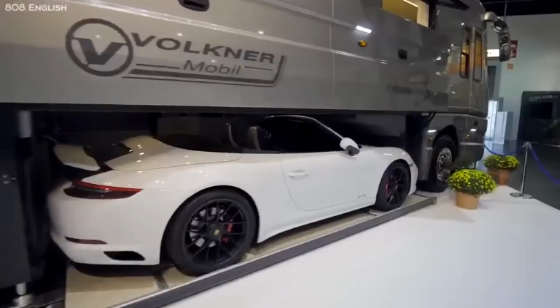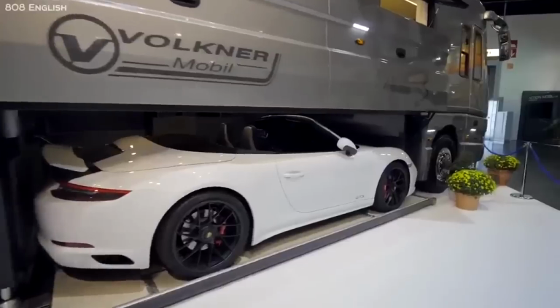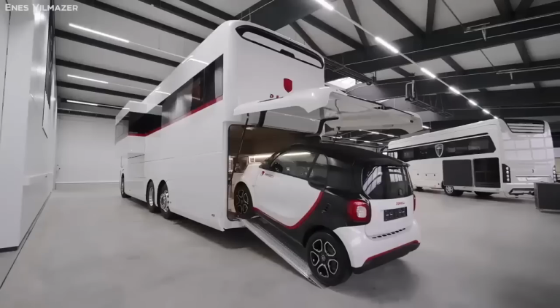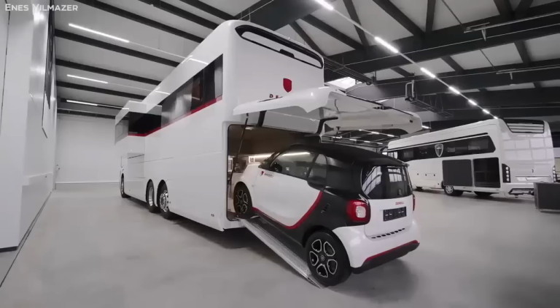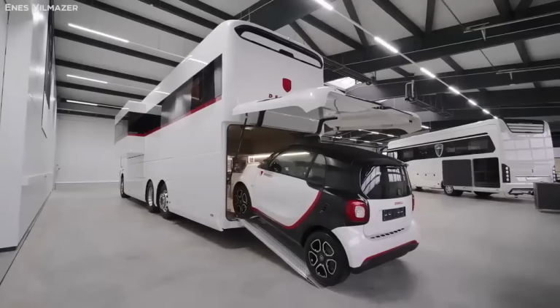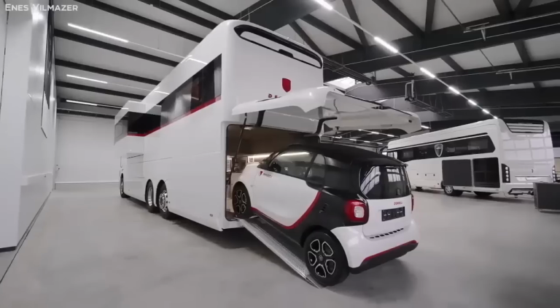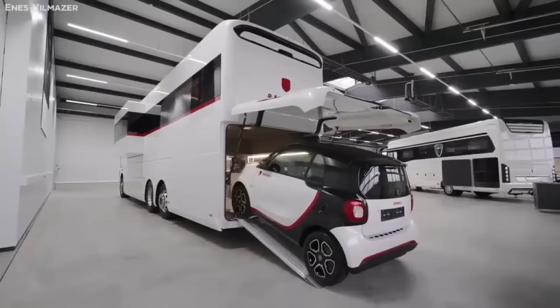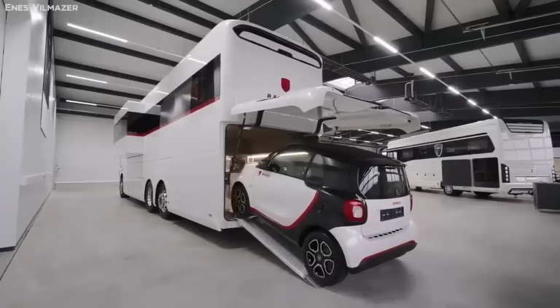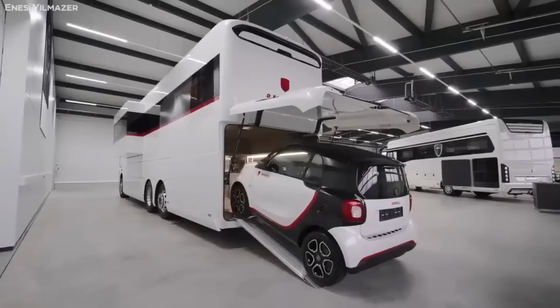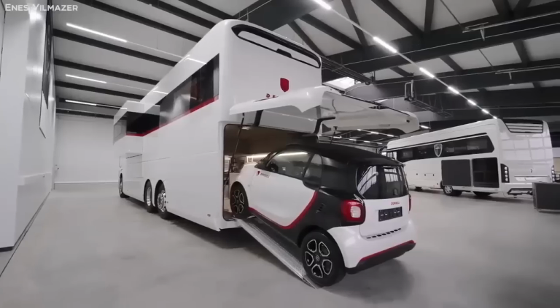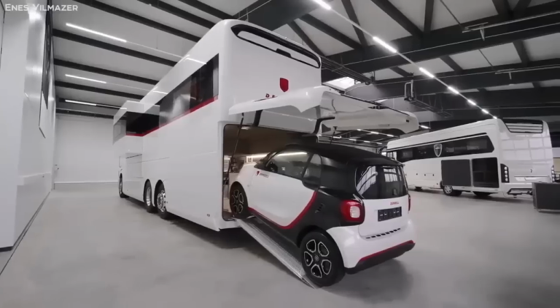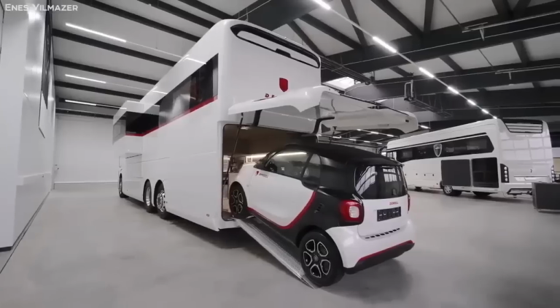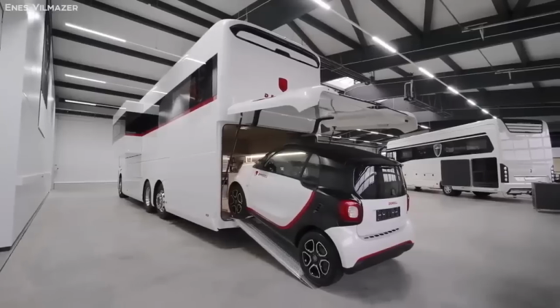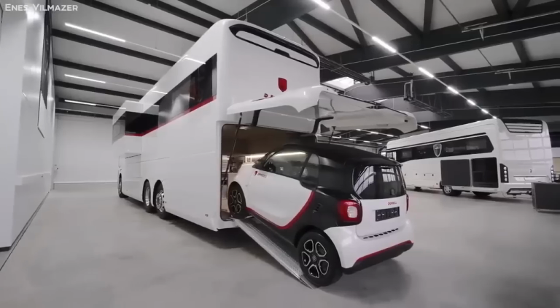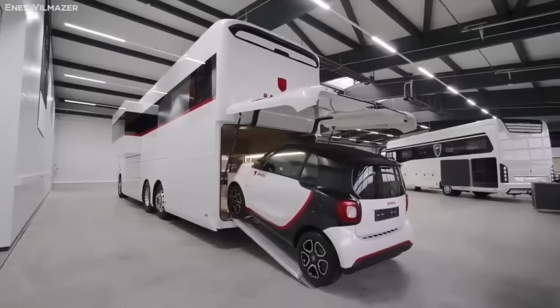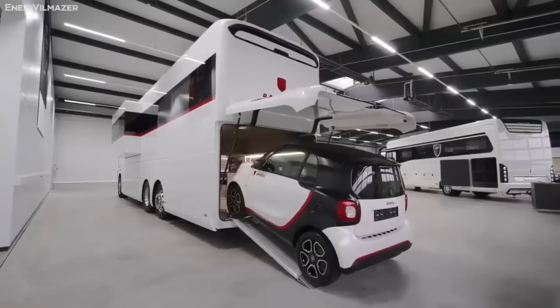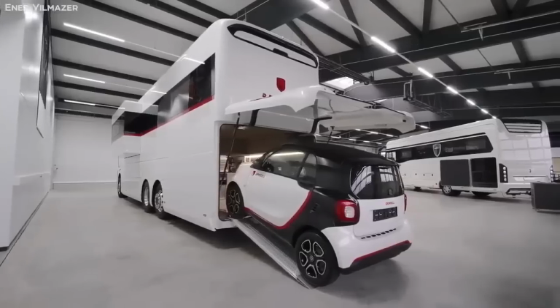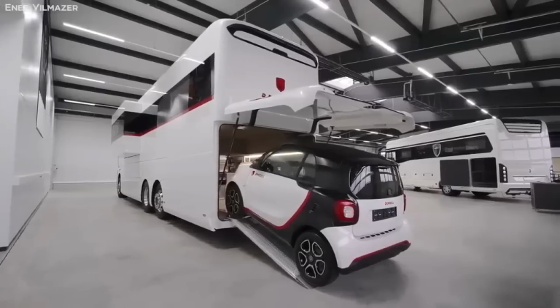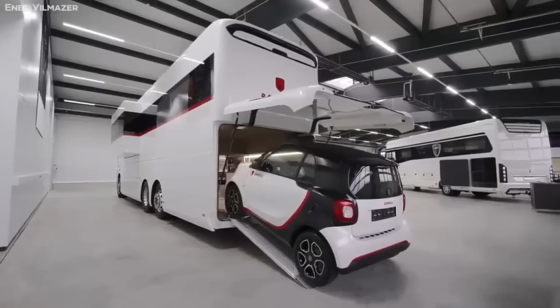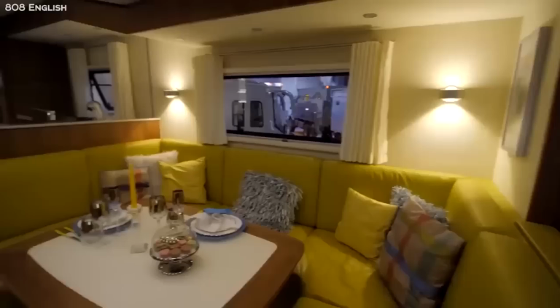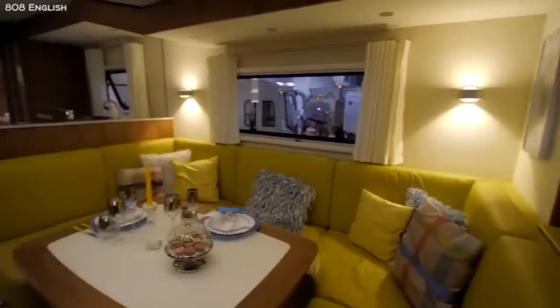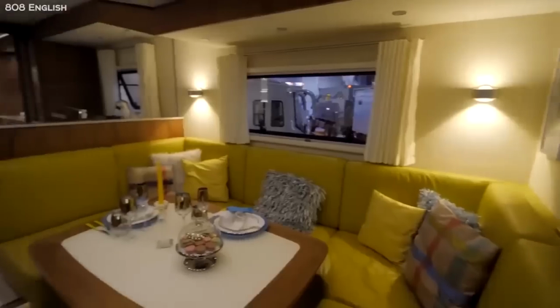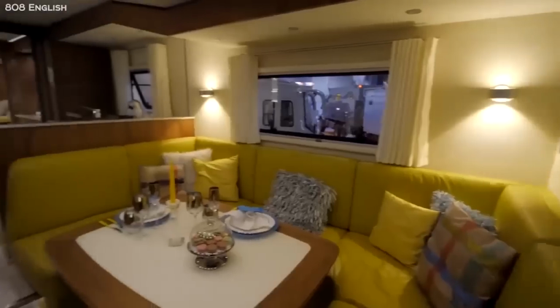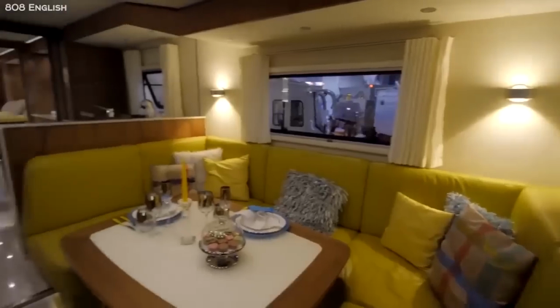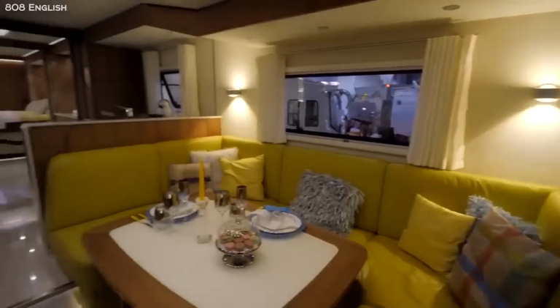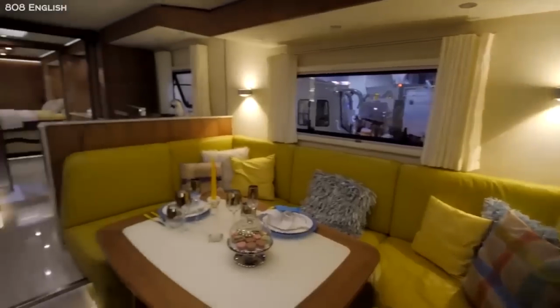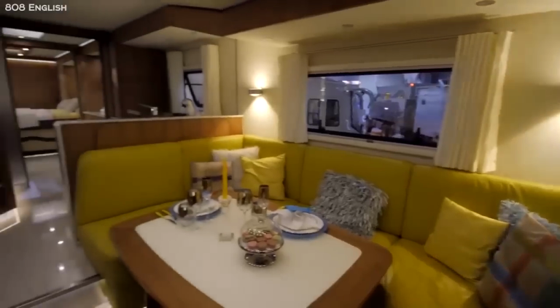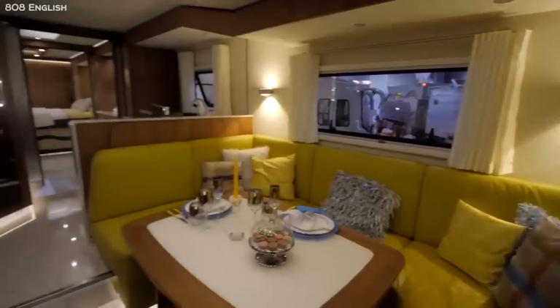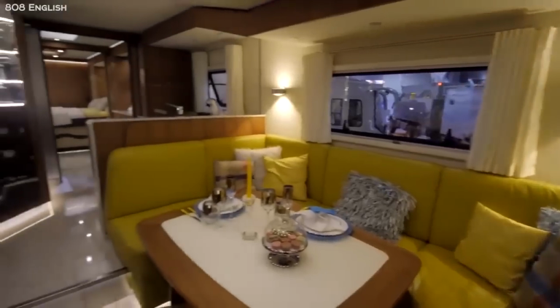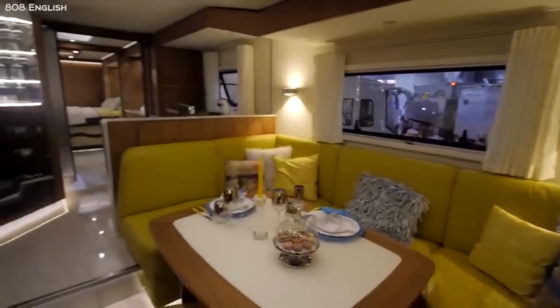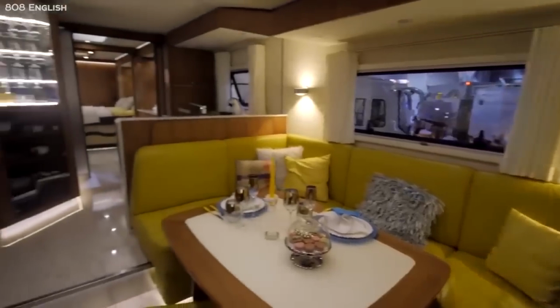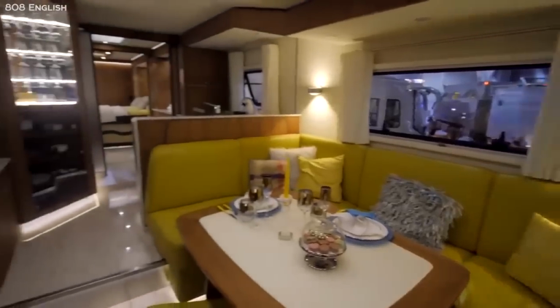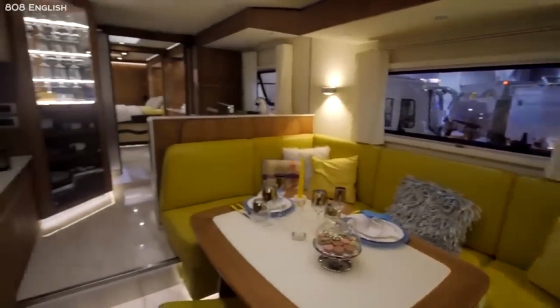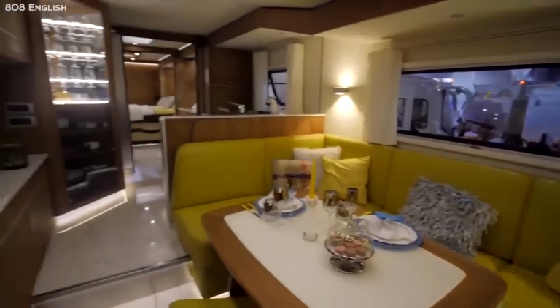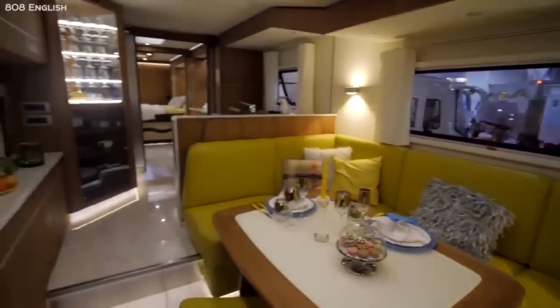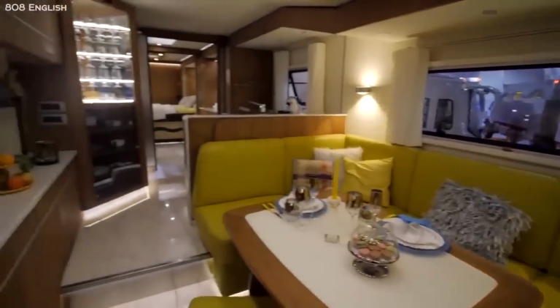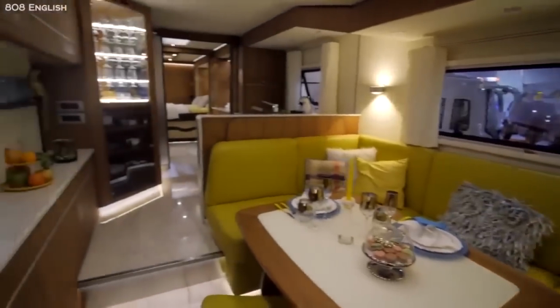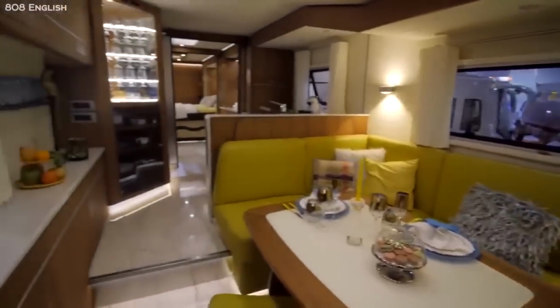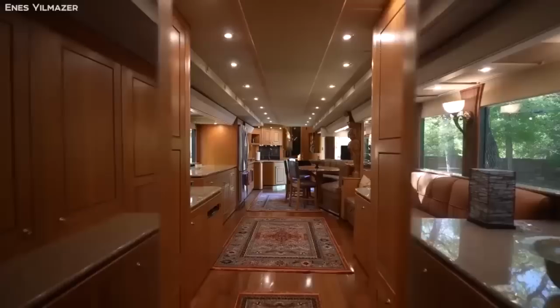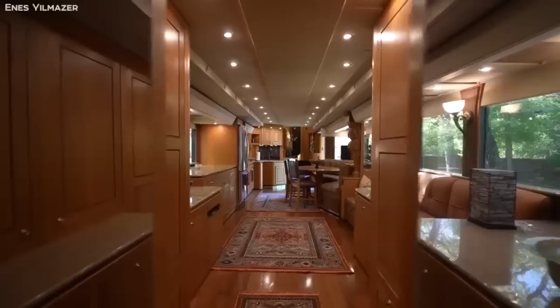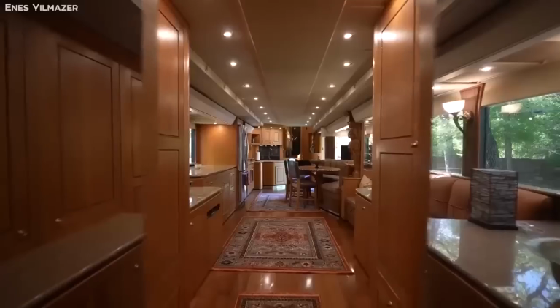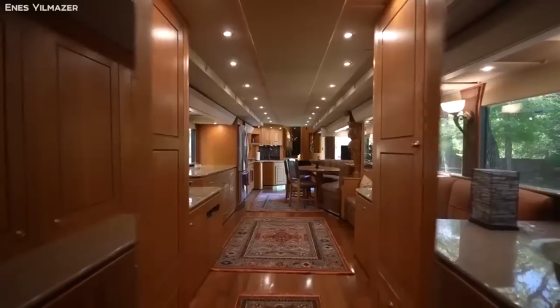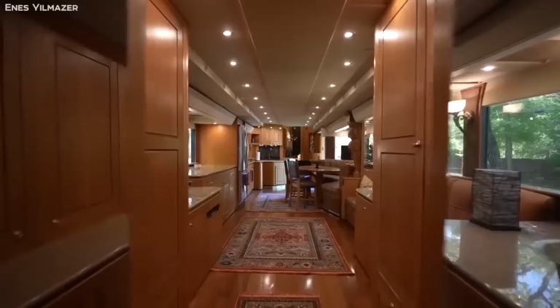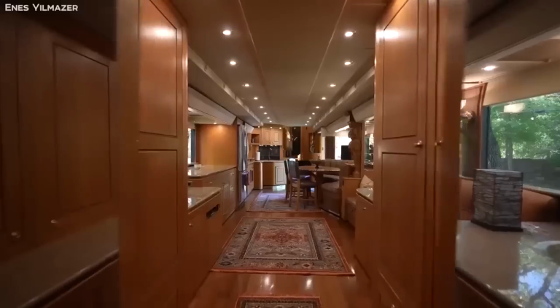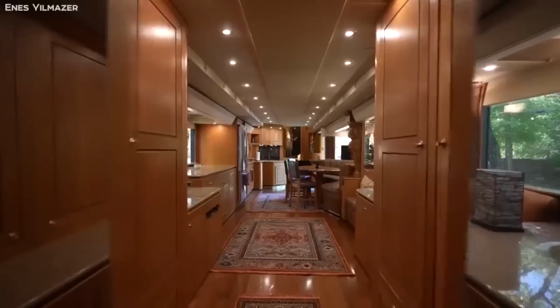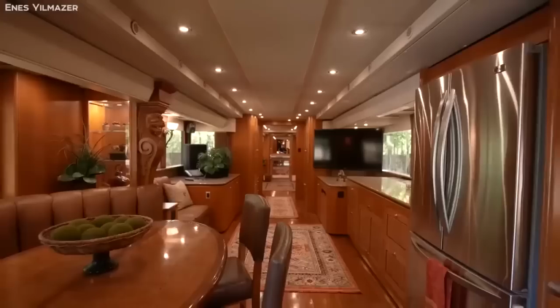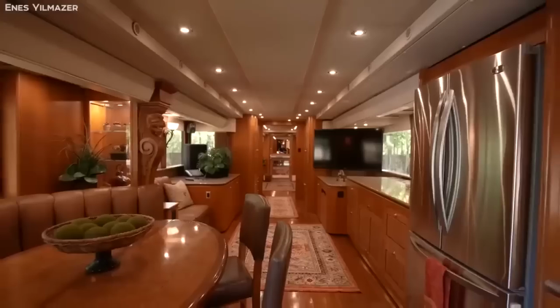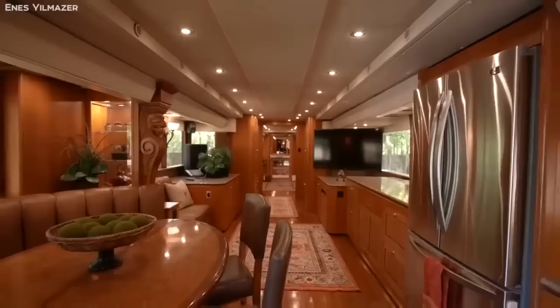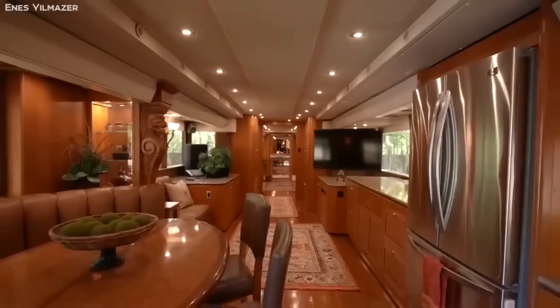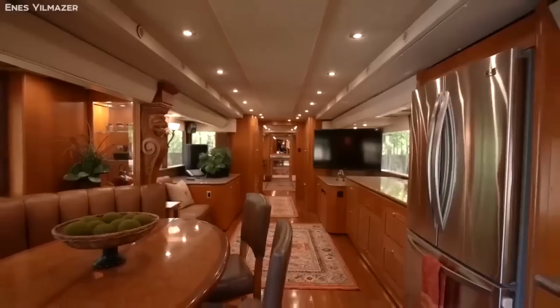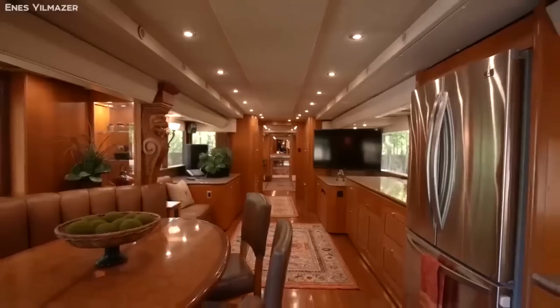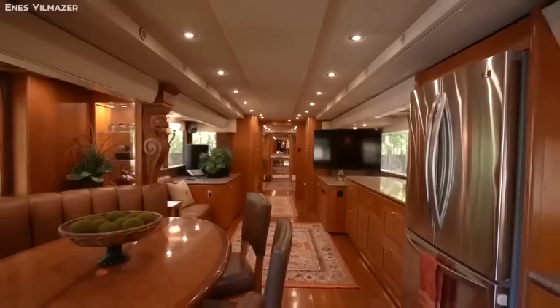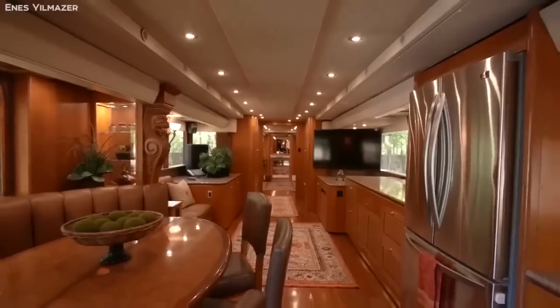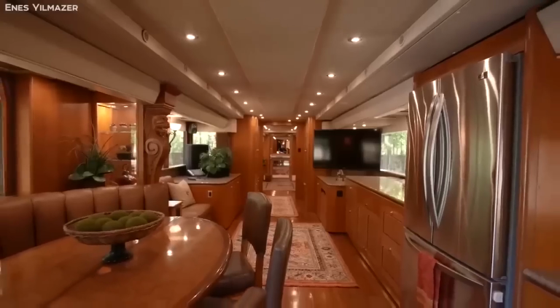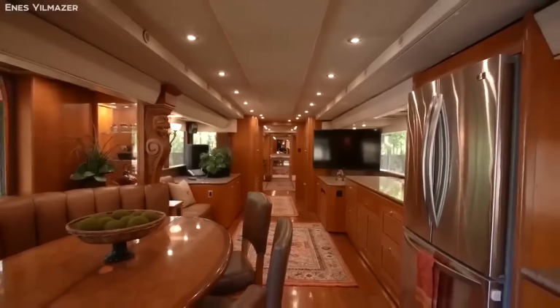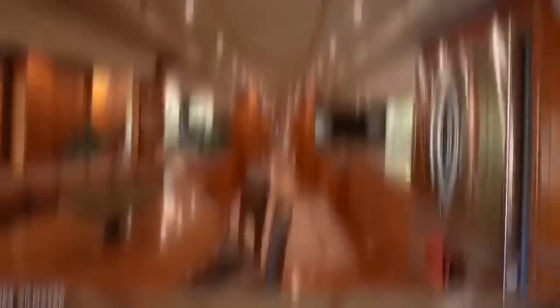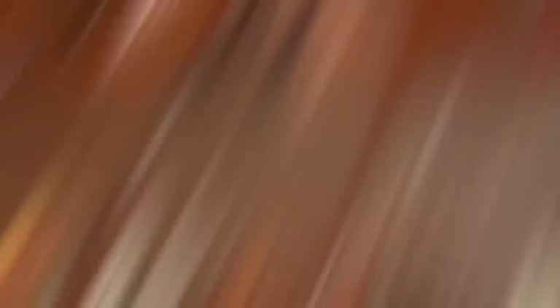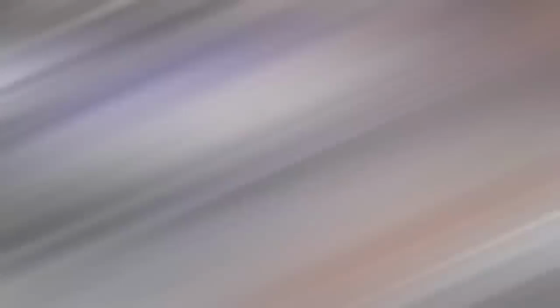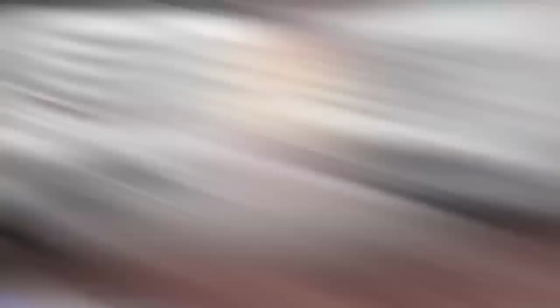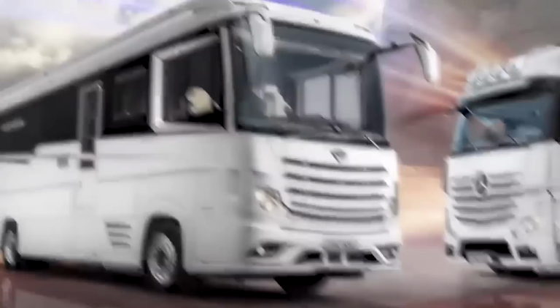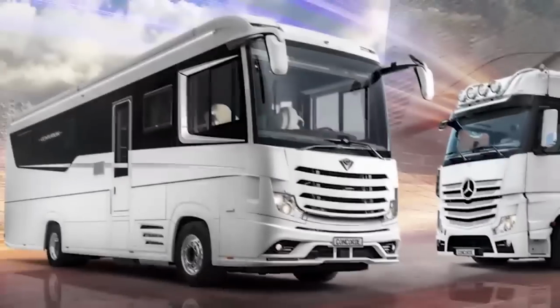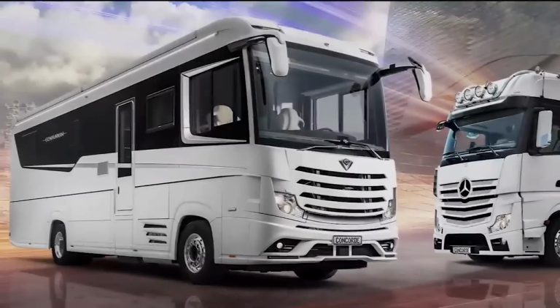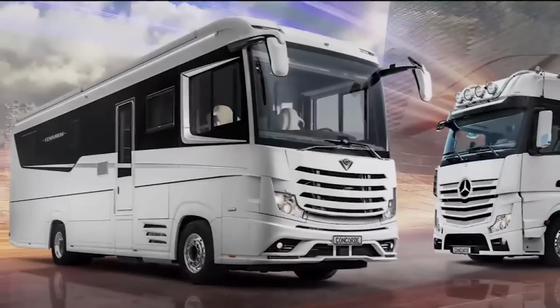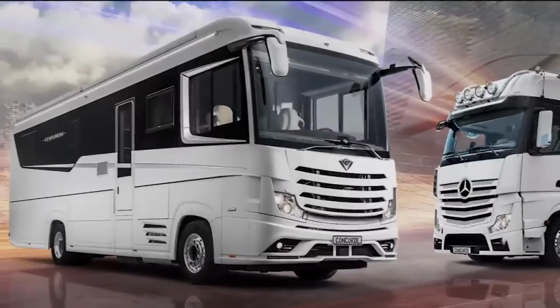Here are 10 of the most luxurious and jaw-dropping motorhomes in the world. Number 10.